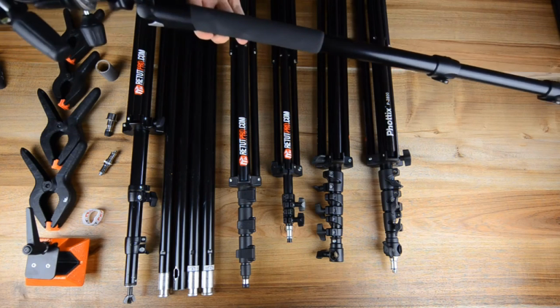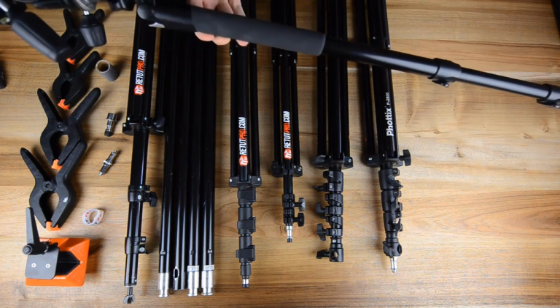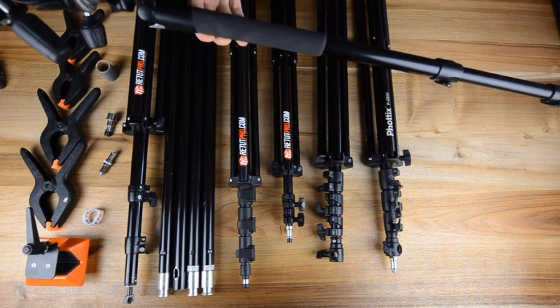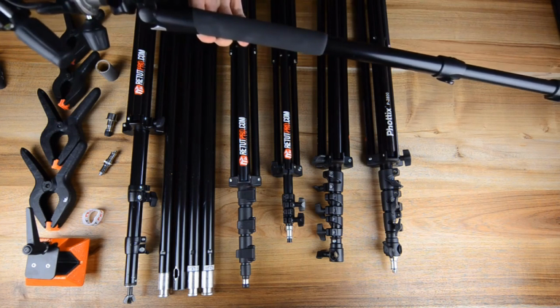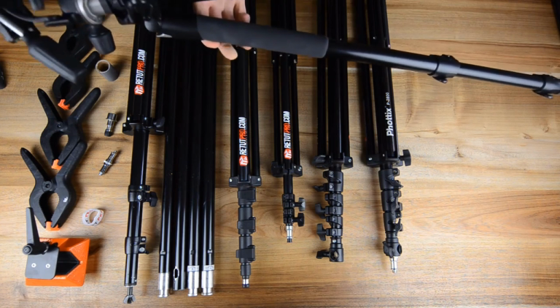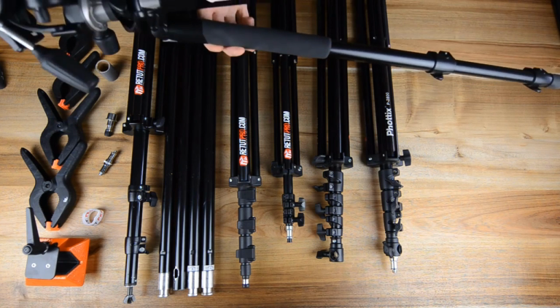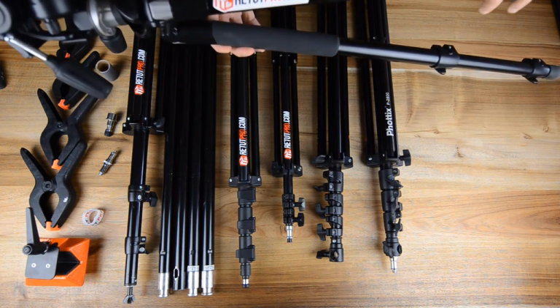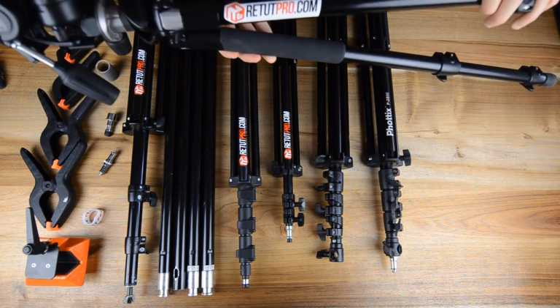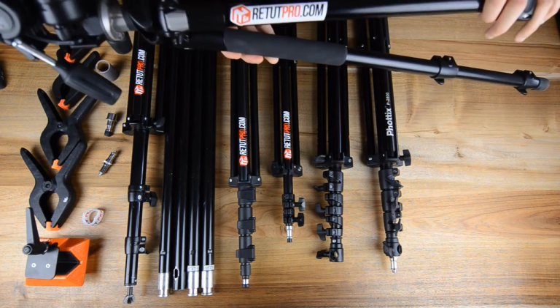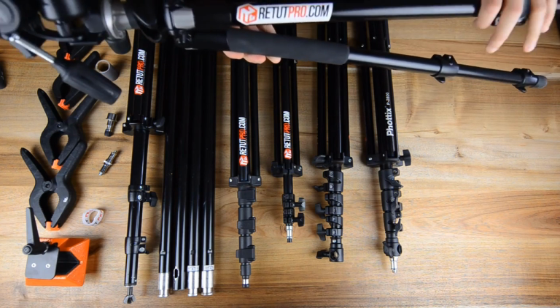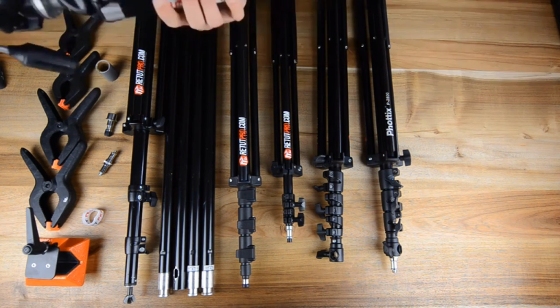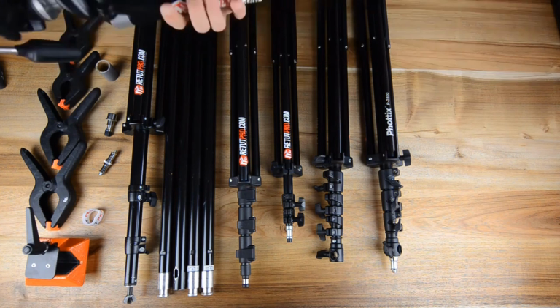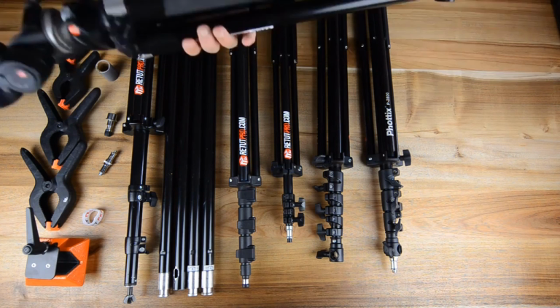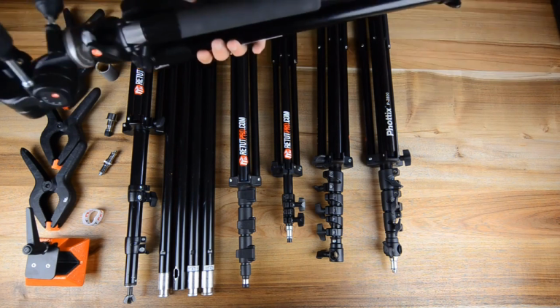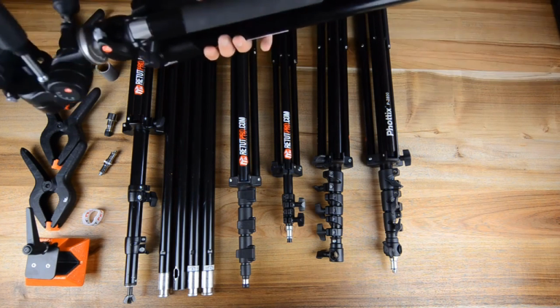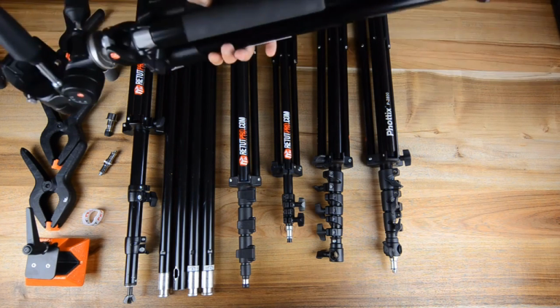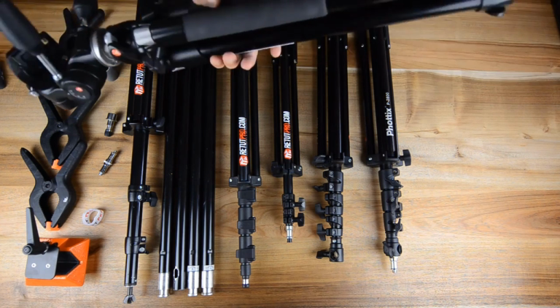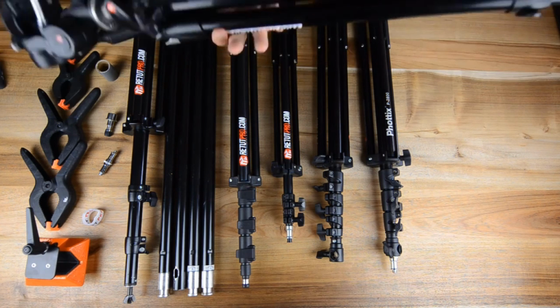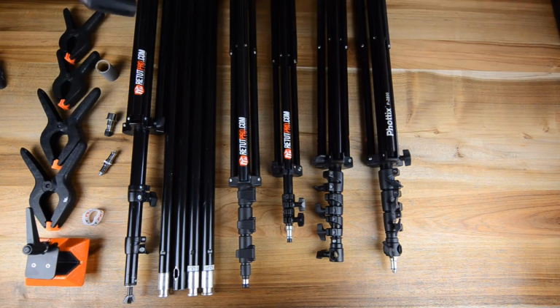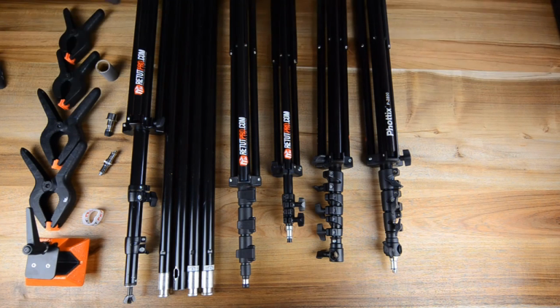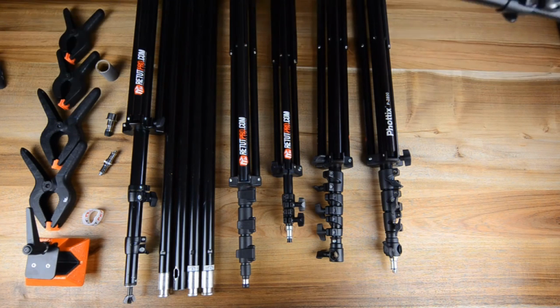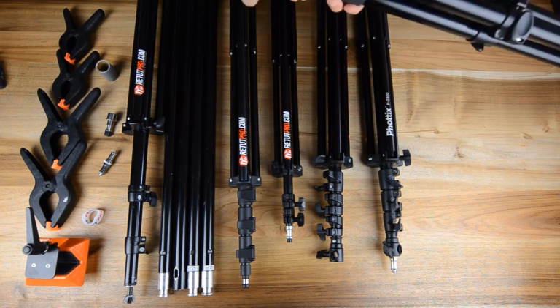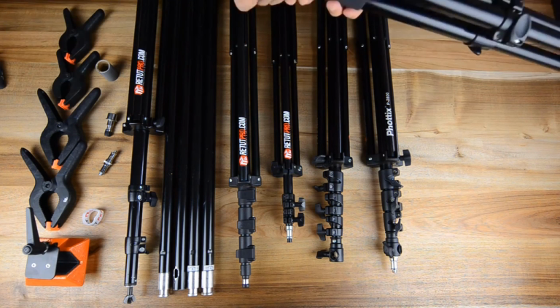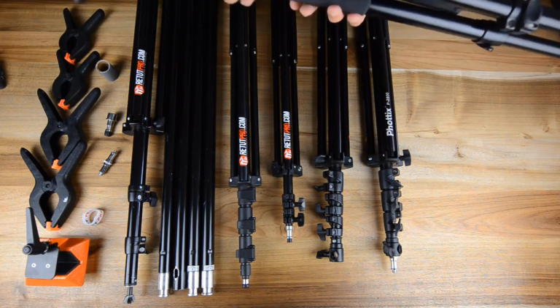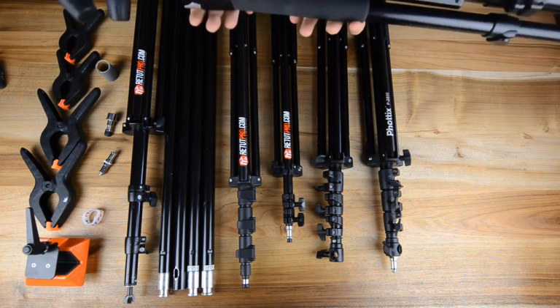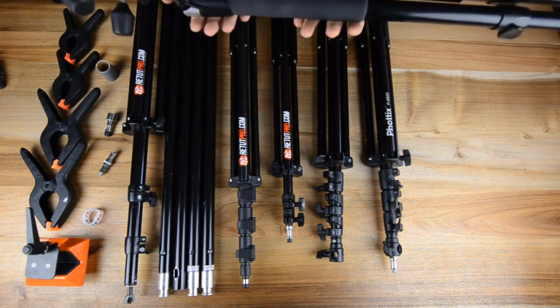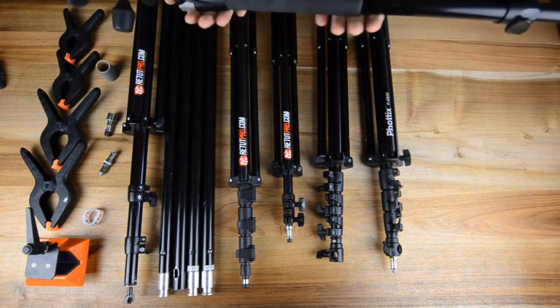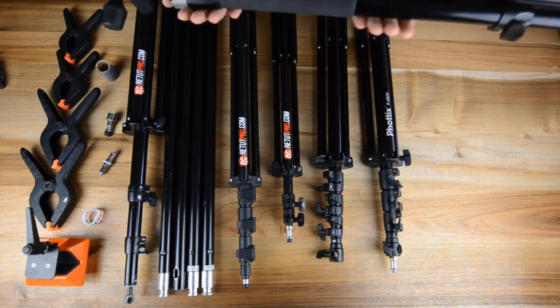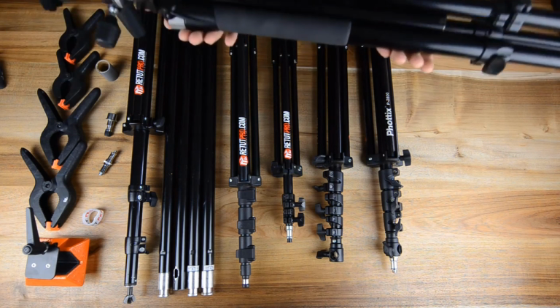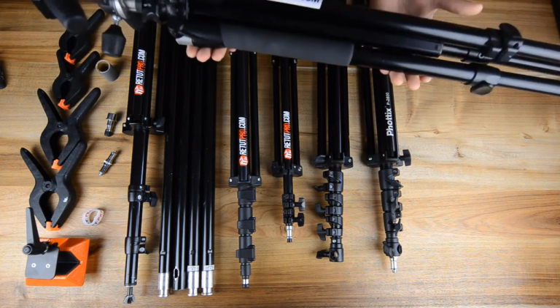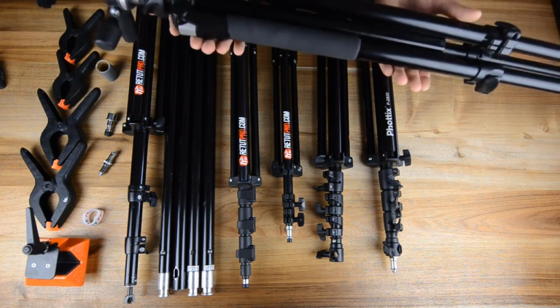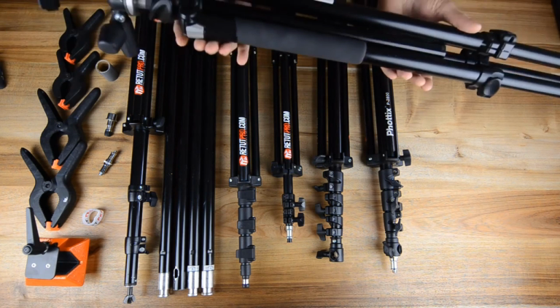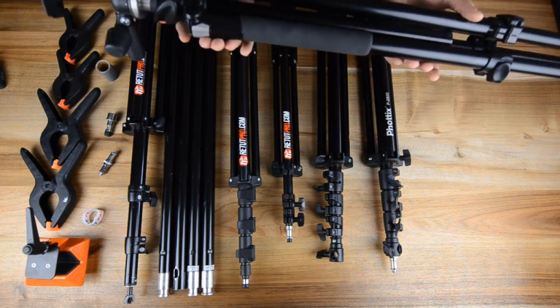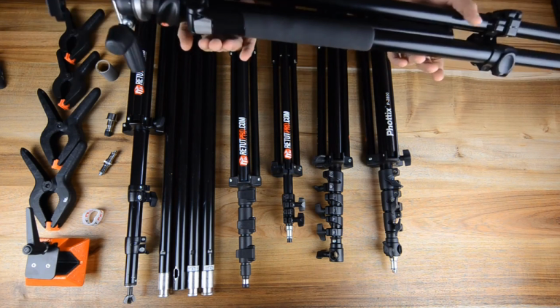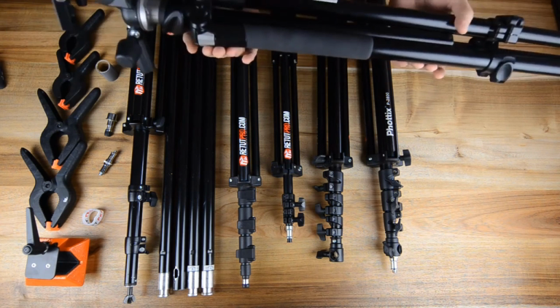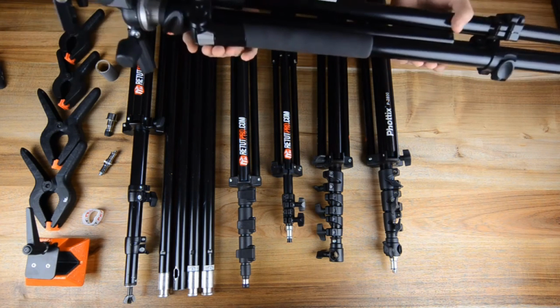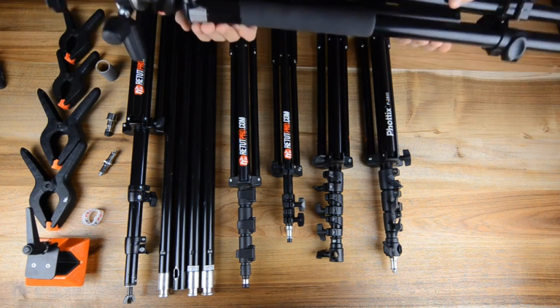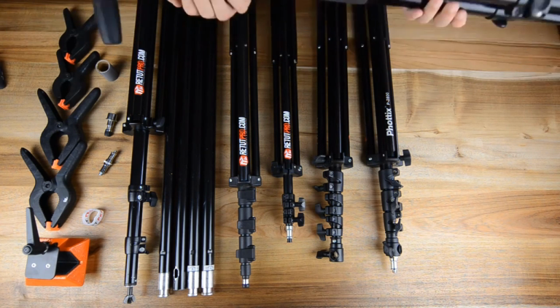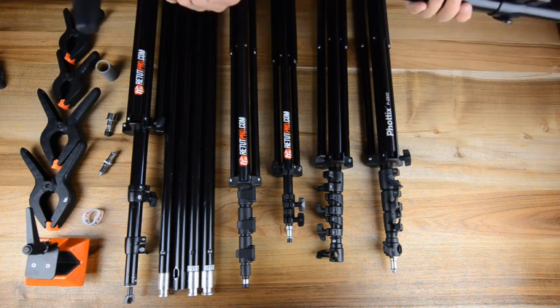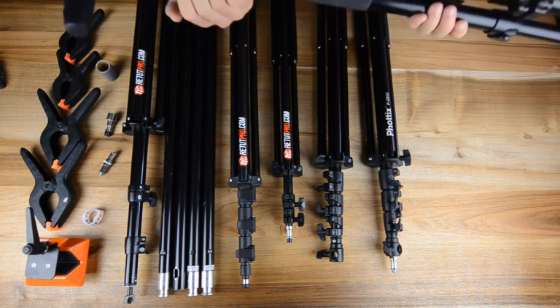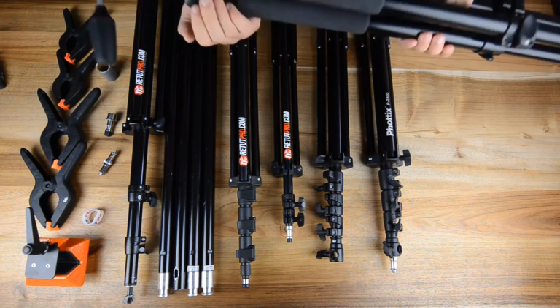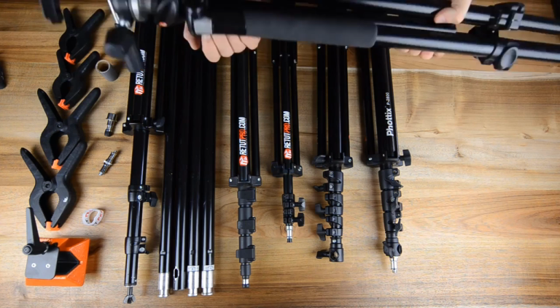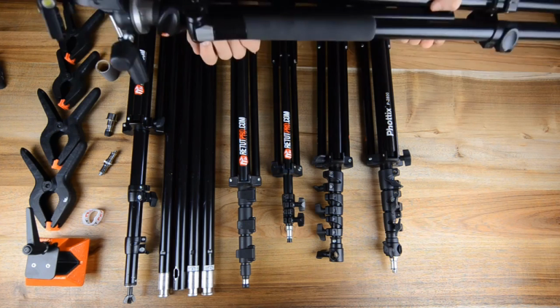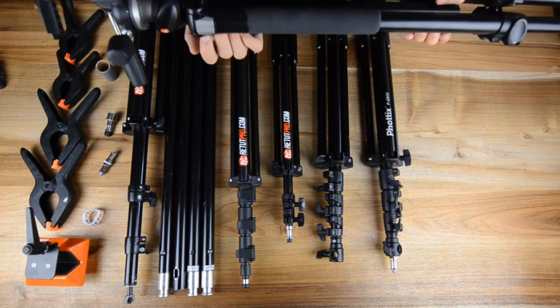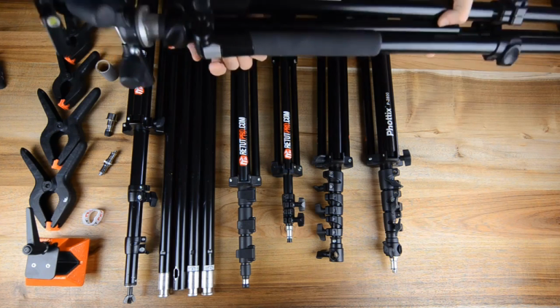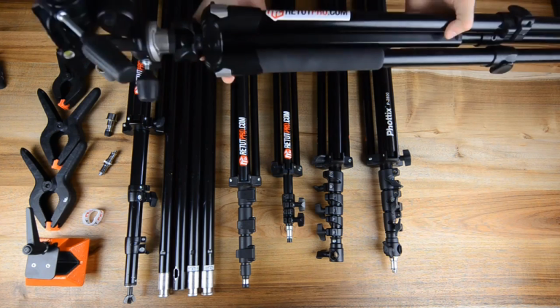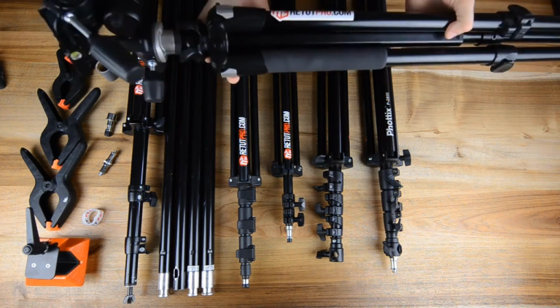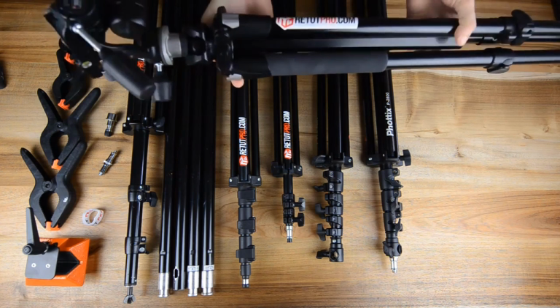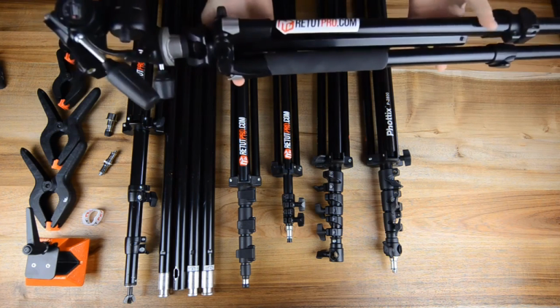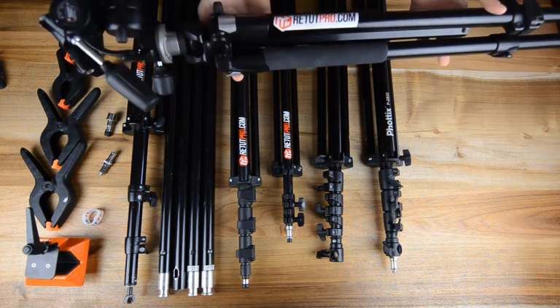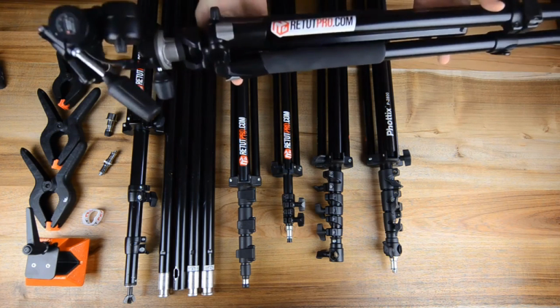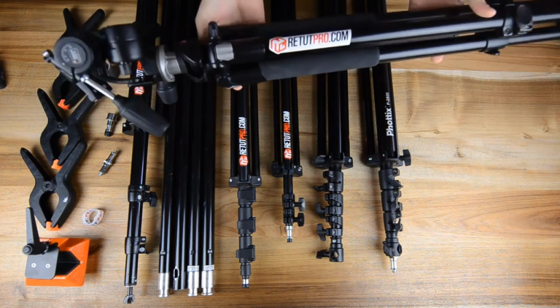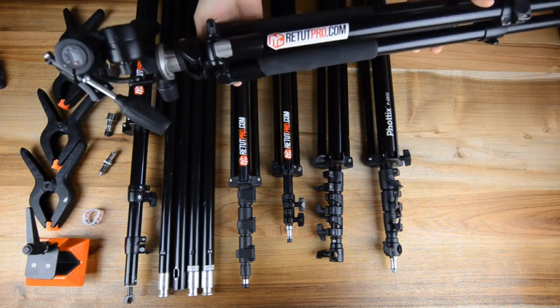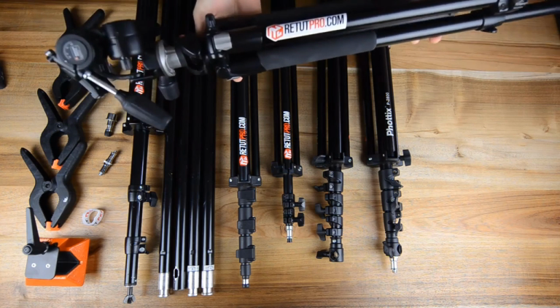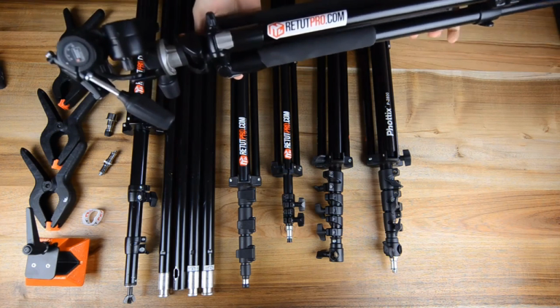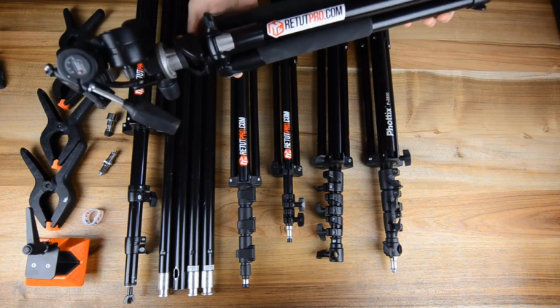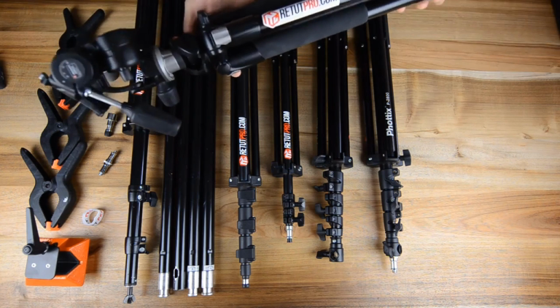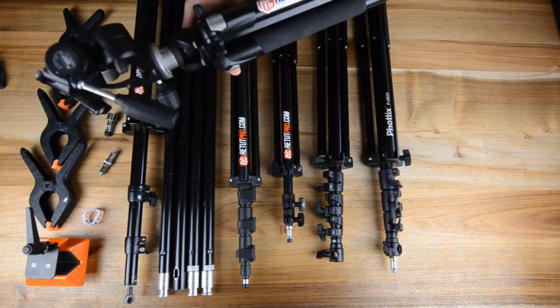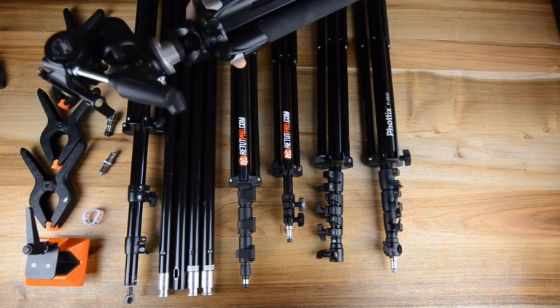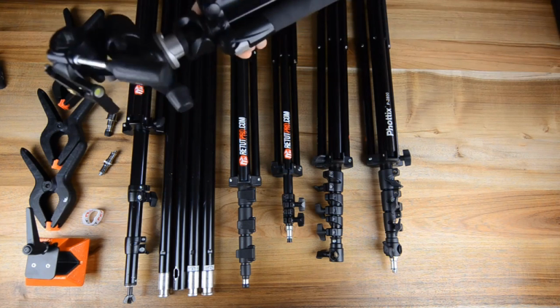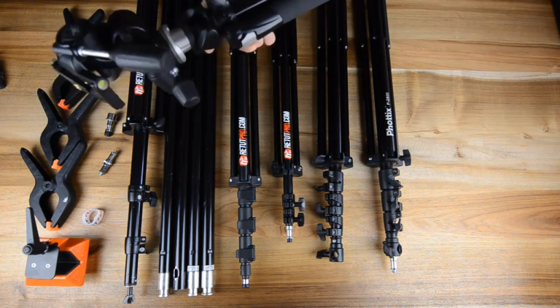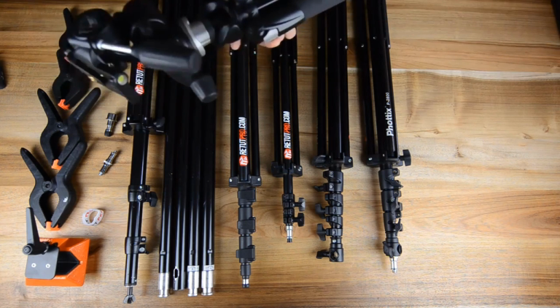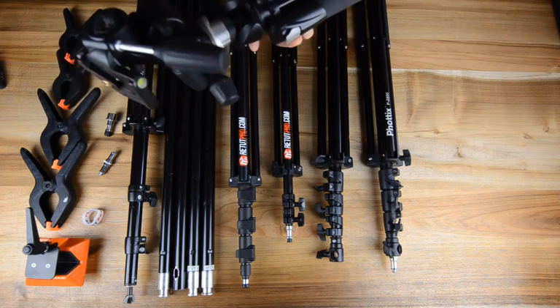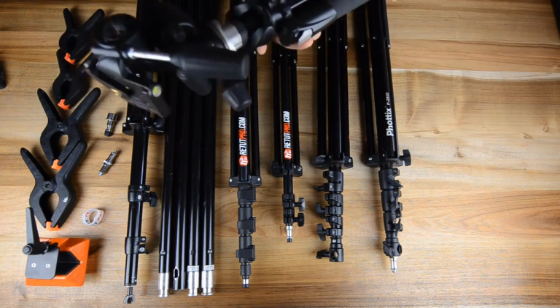It's a good tripod — pretty stable and takes a lot of weight. We really love it and we really recommend this tripod.